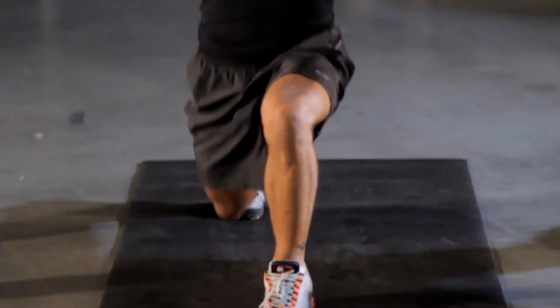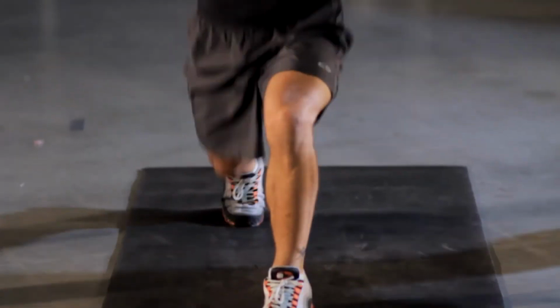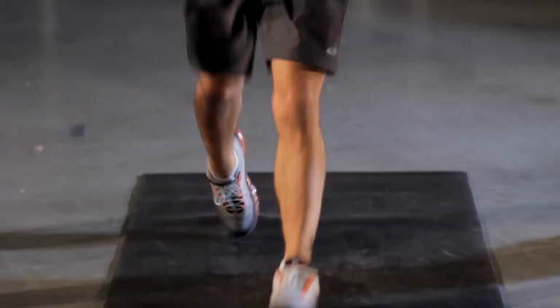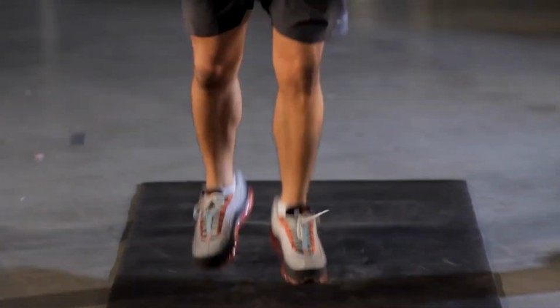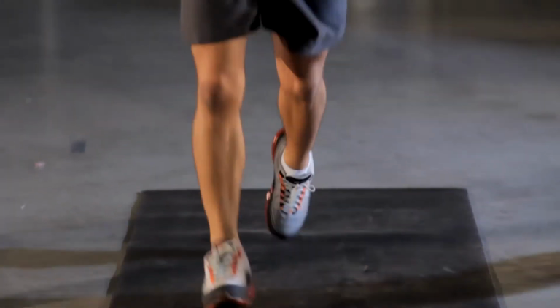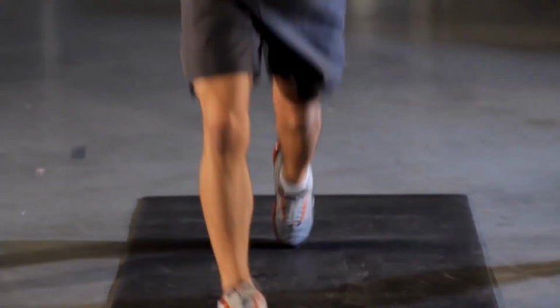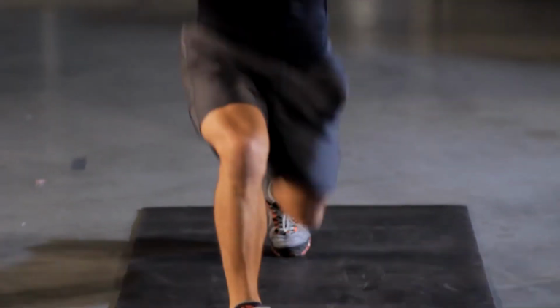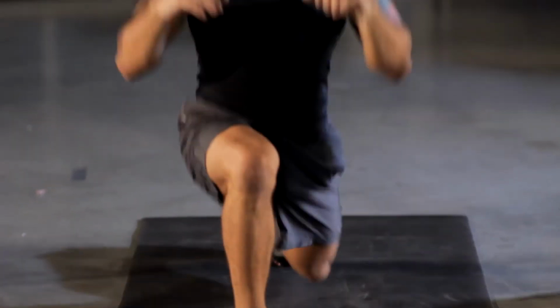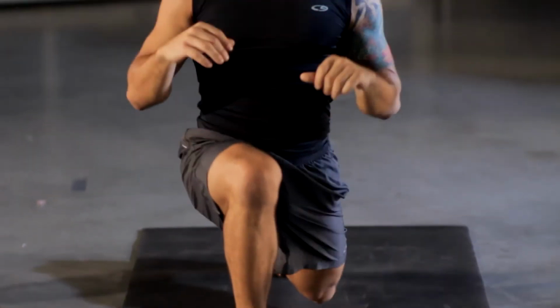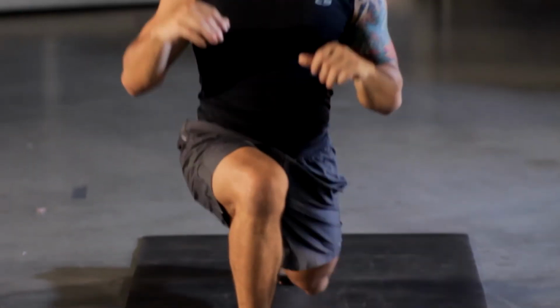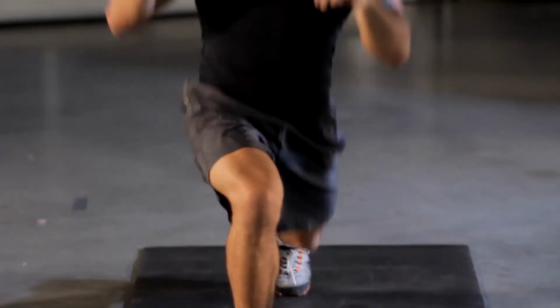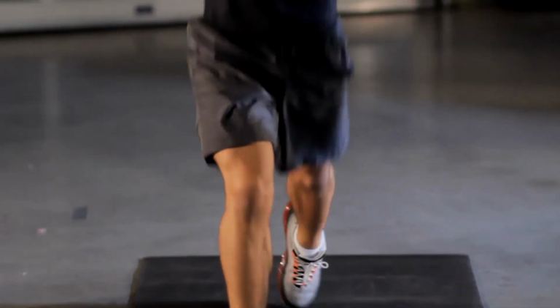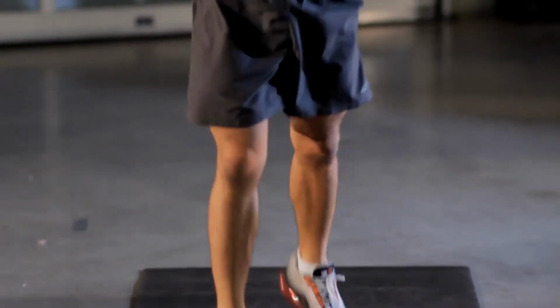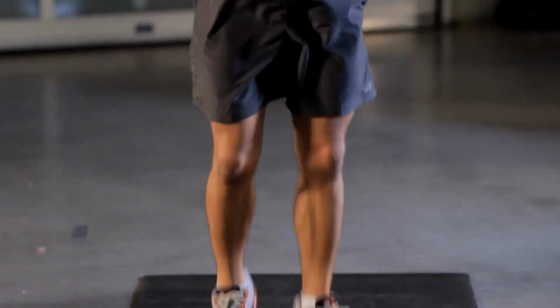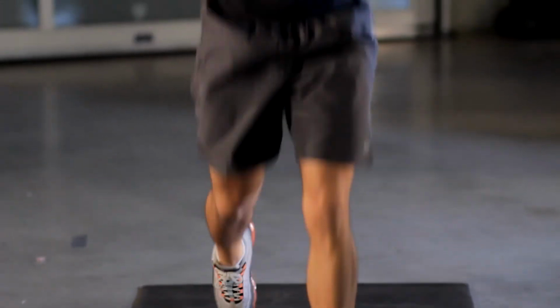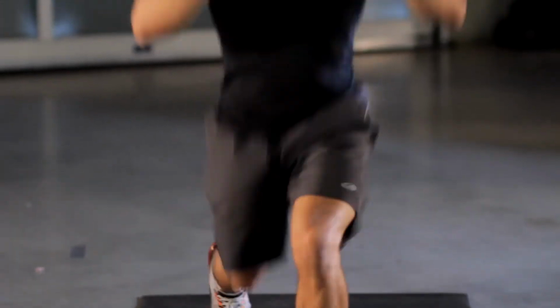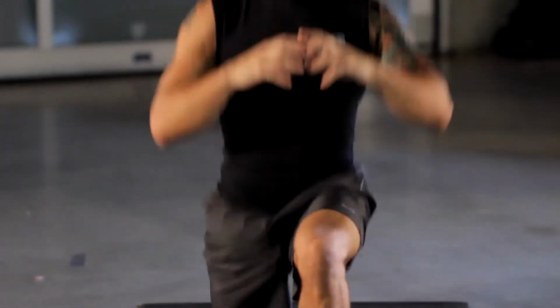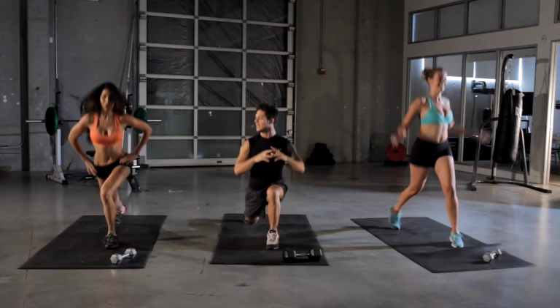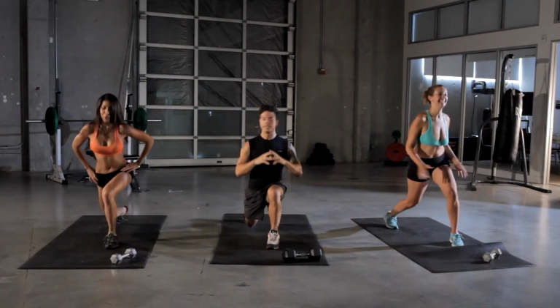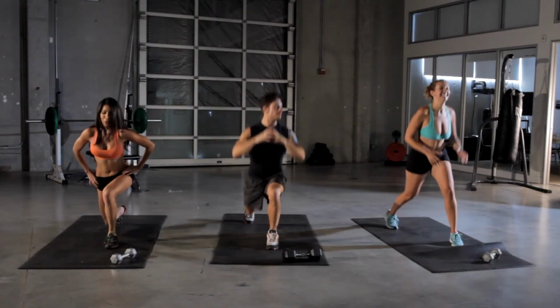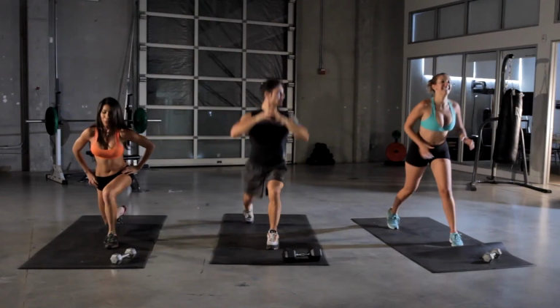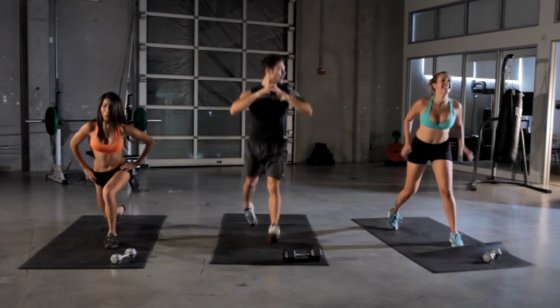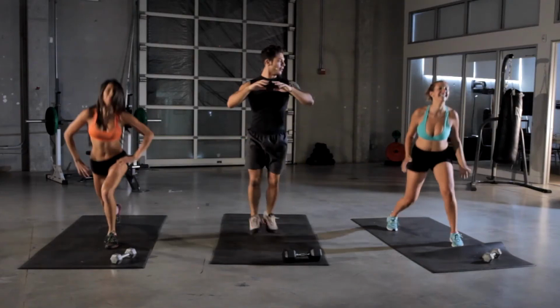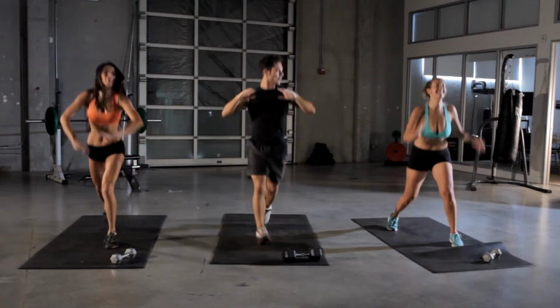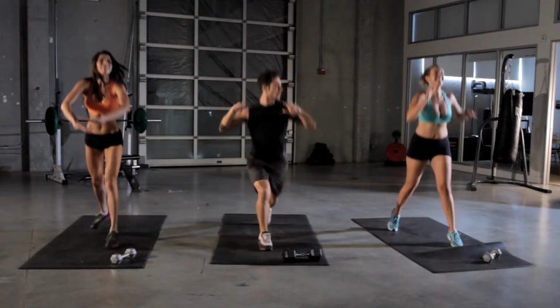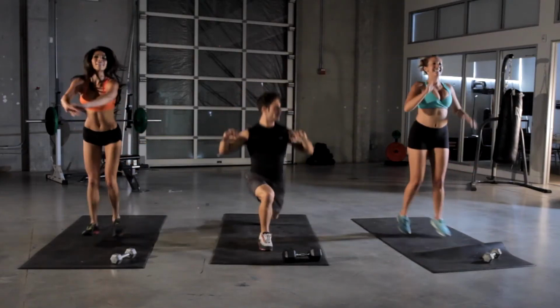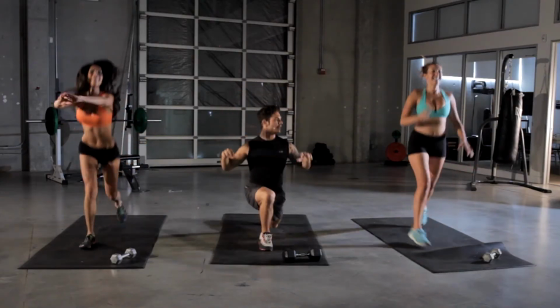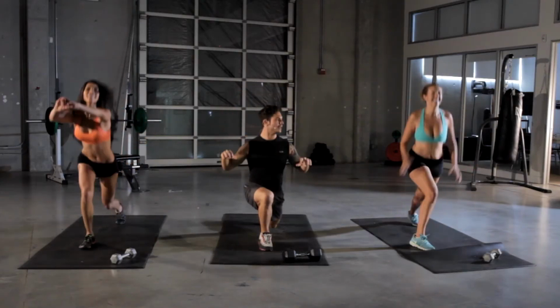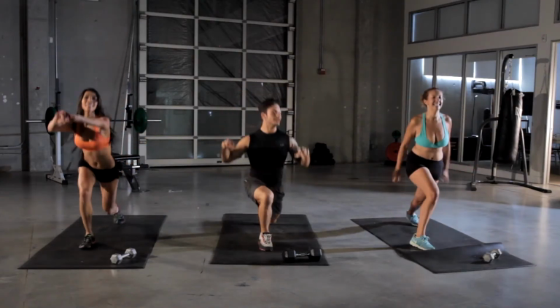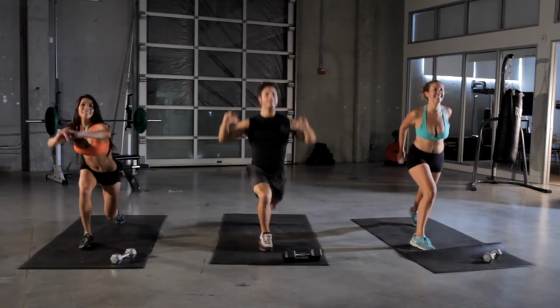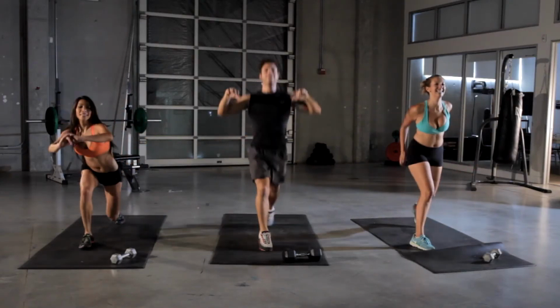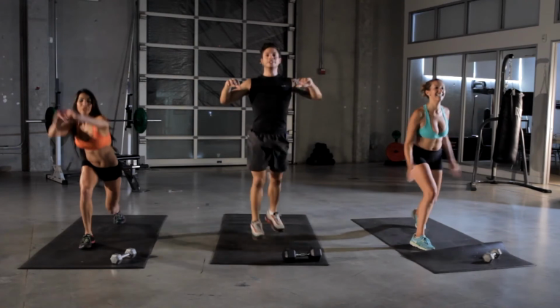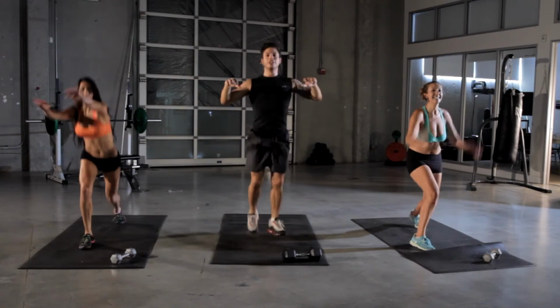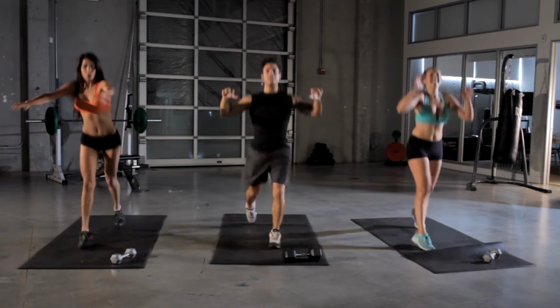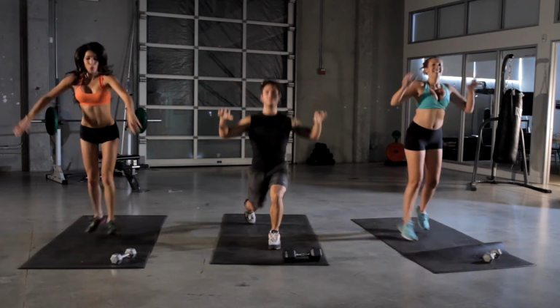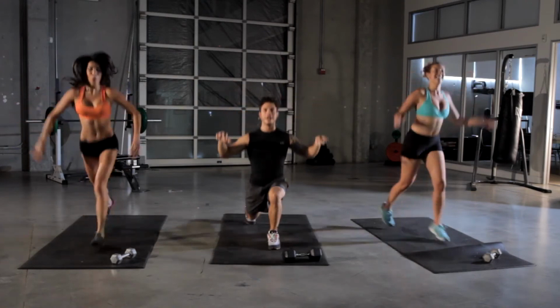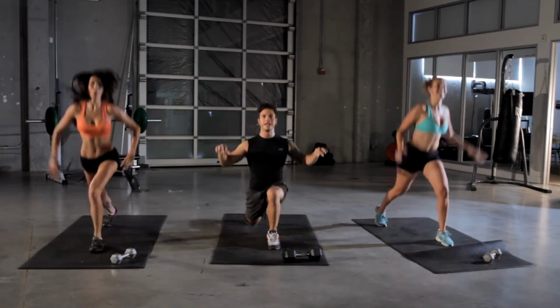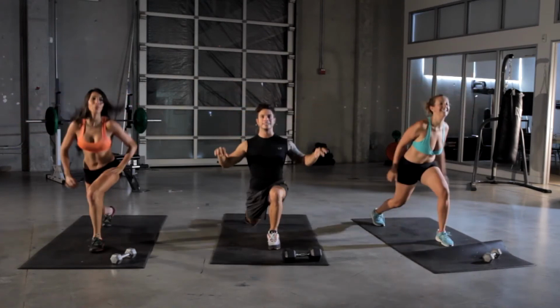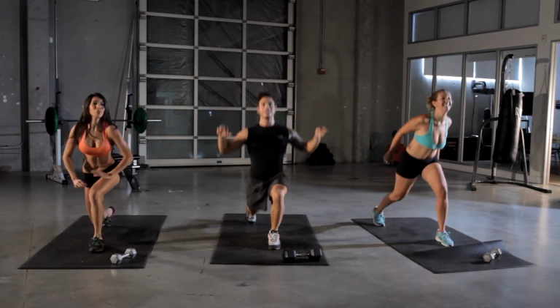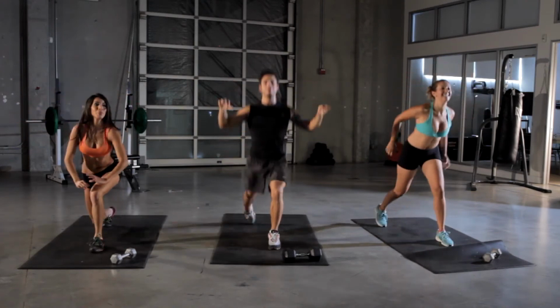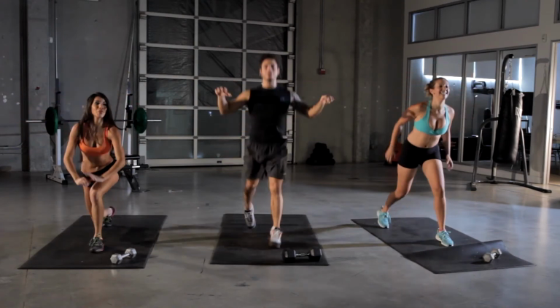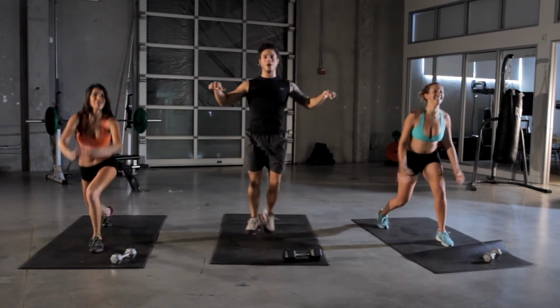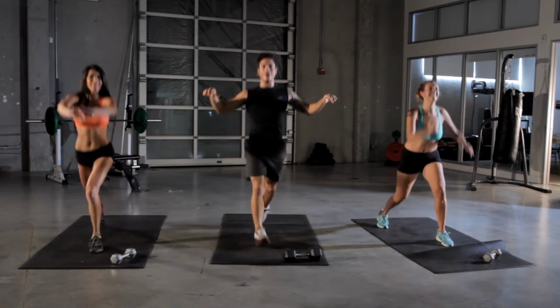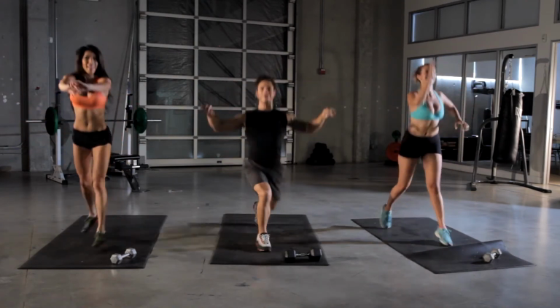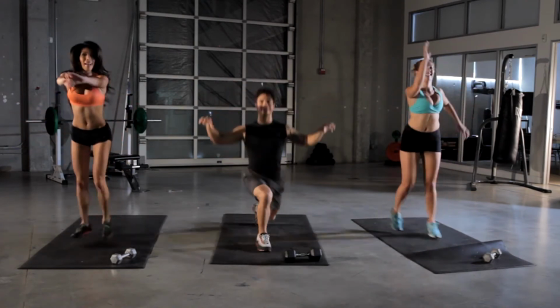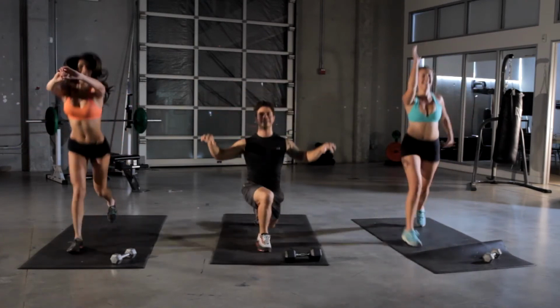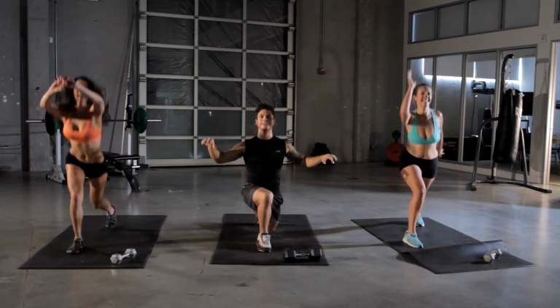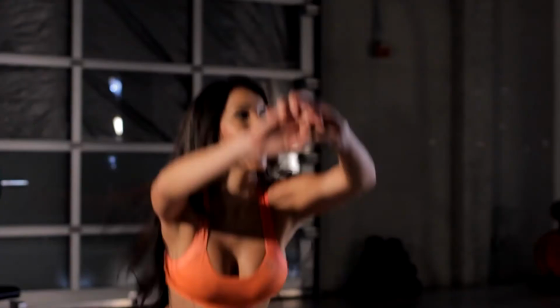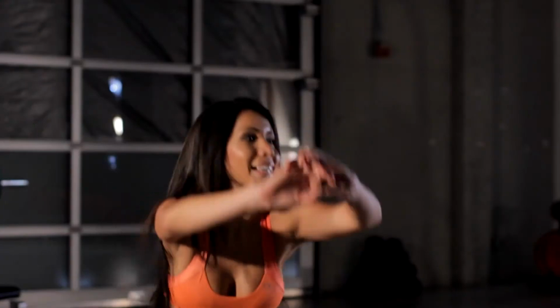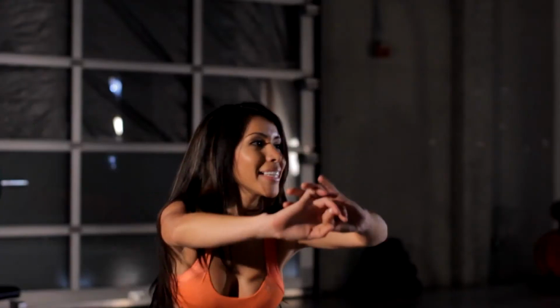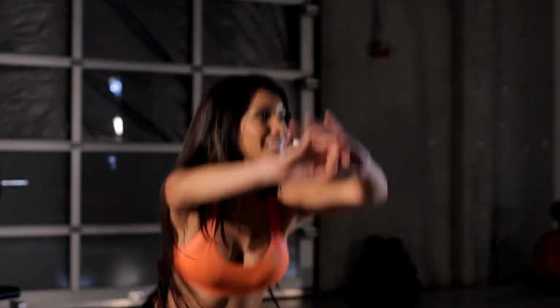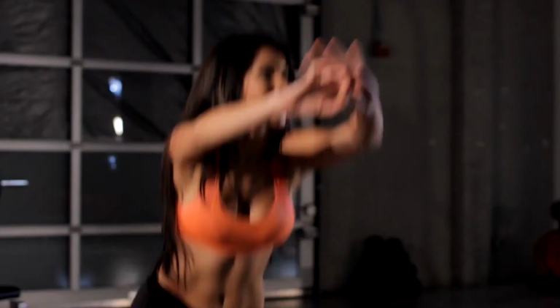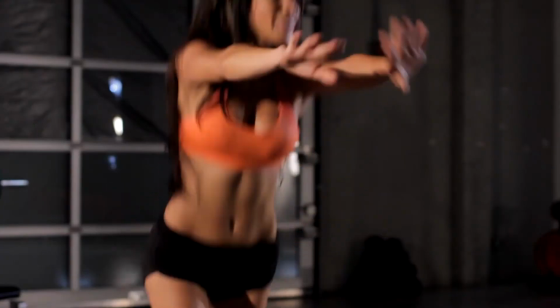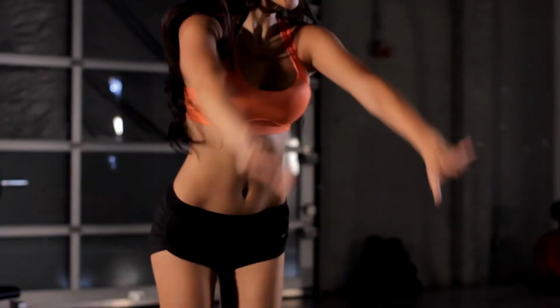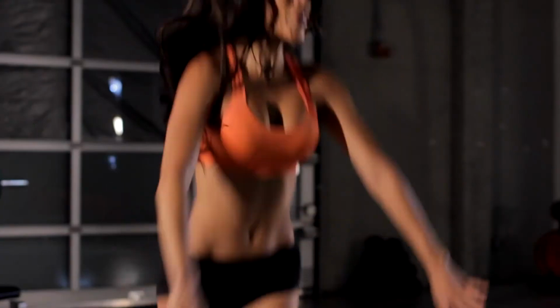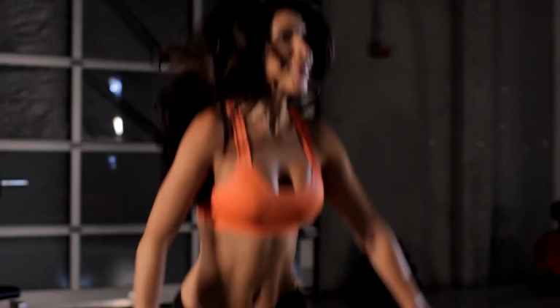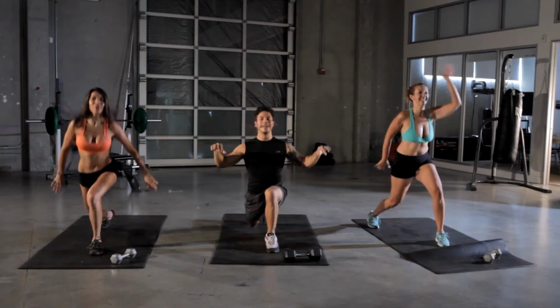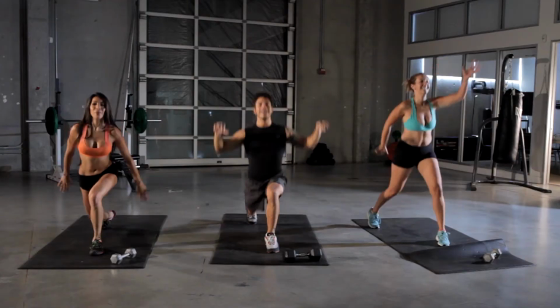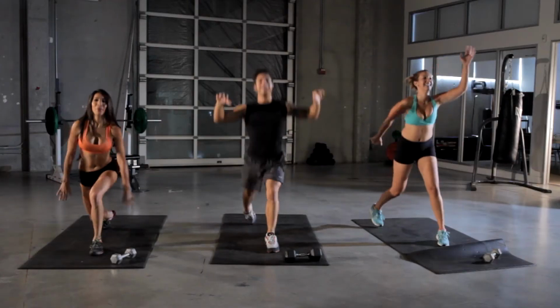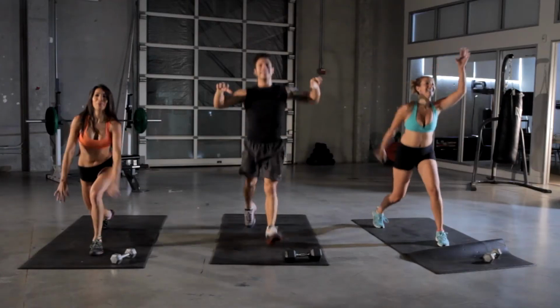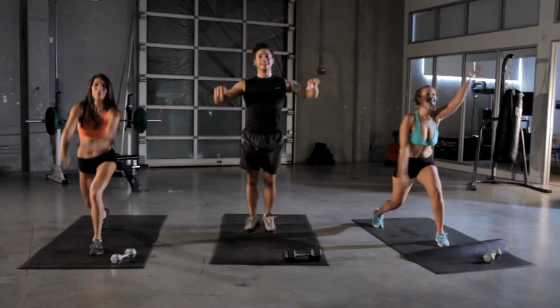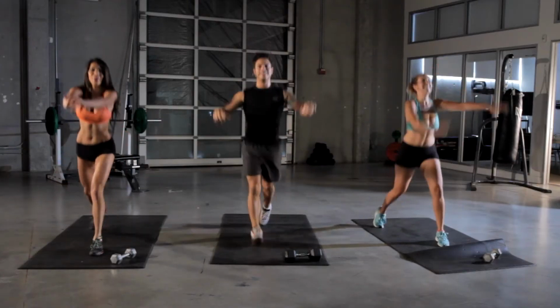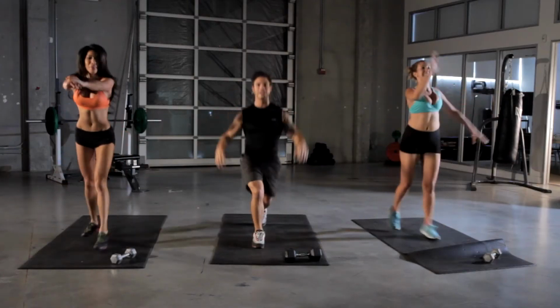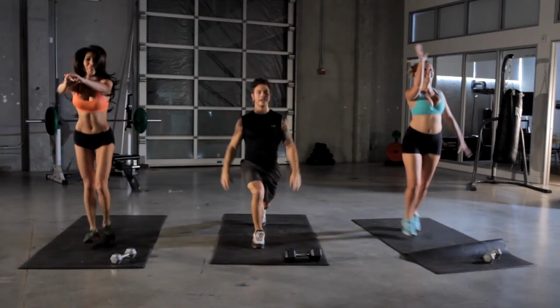10 more seconds. Keep it going. Try to keep your hands up — it's harder. And done.